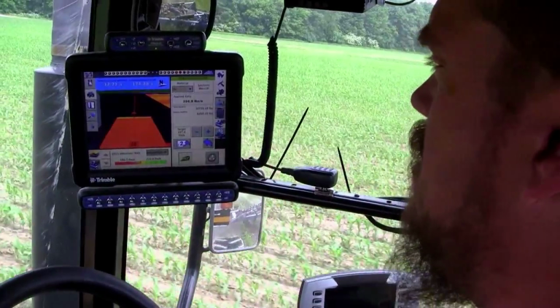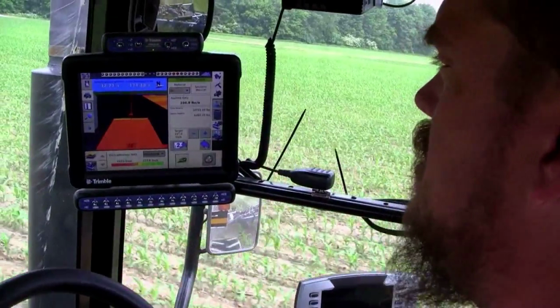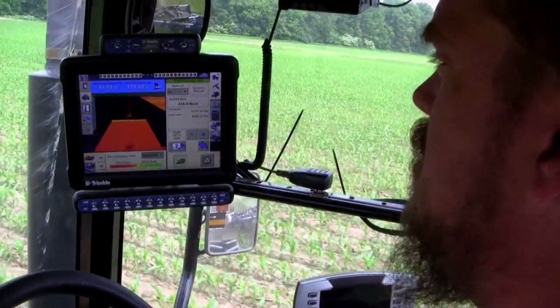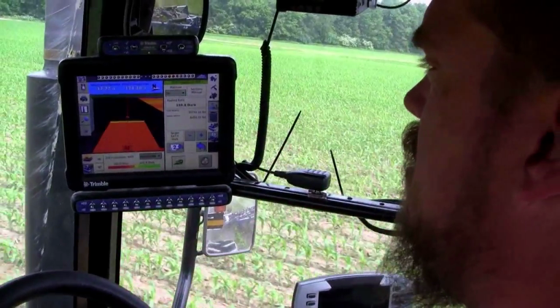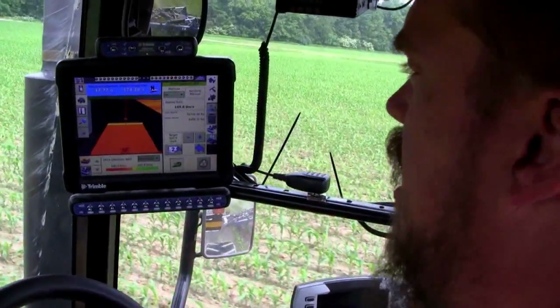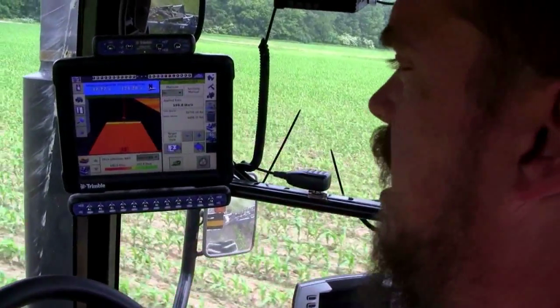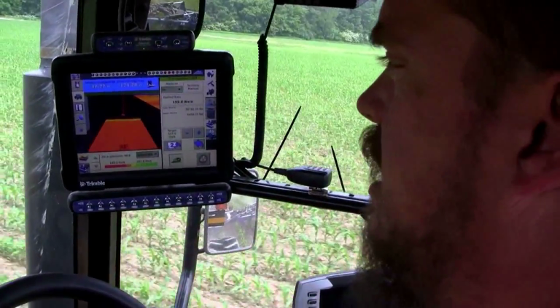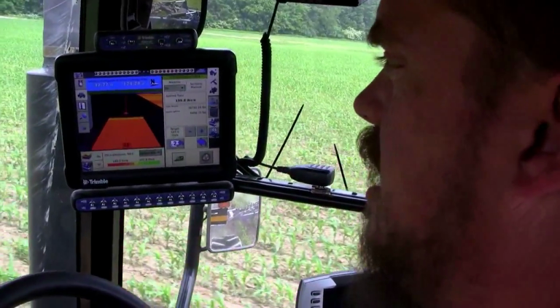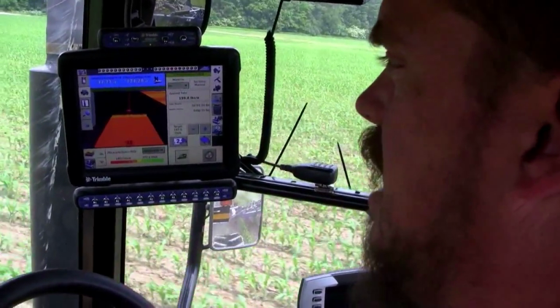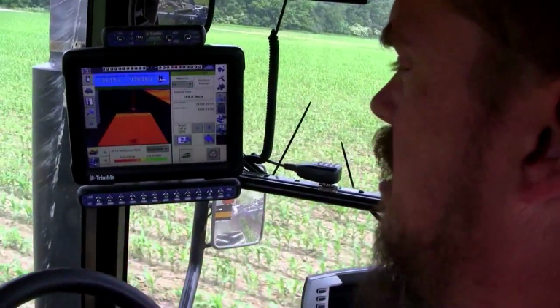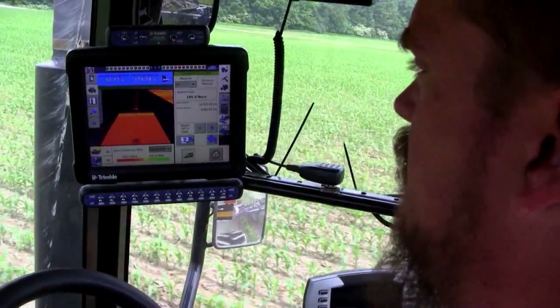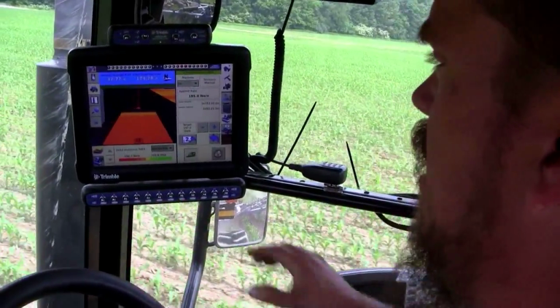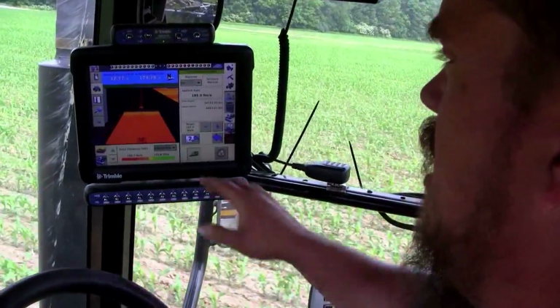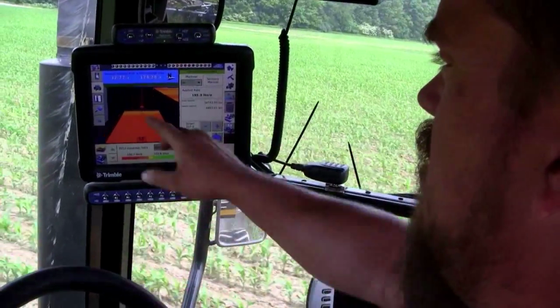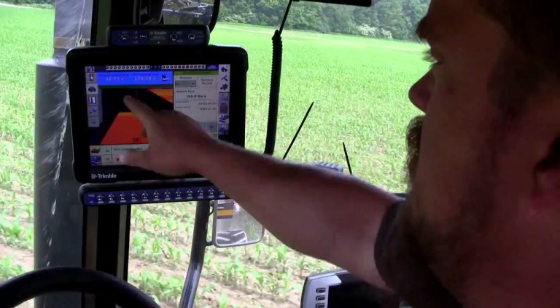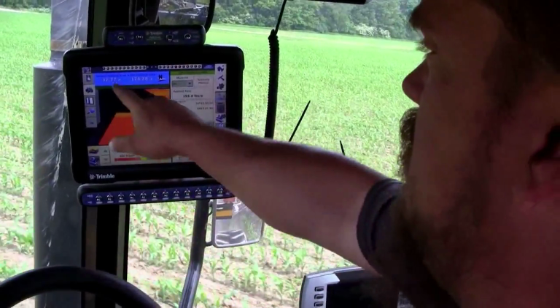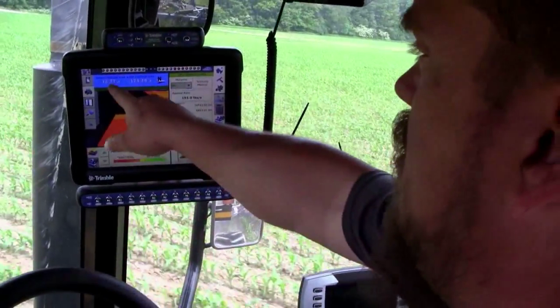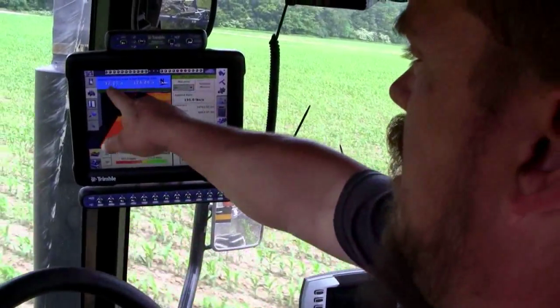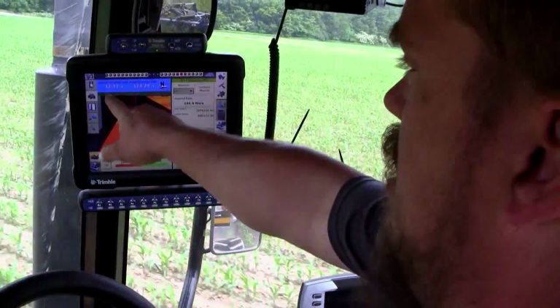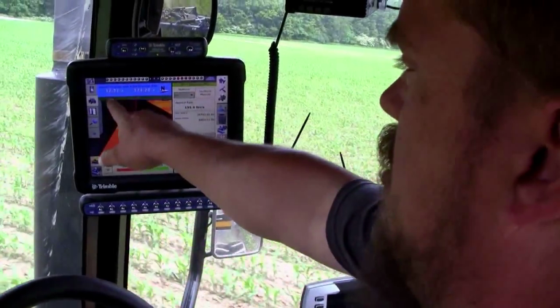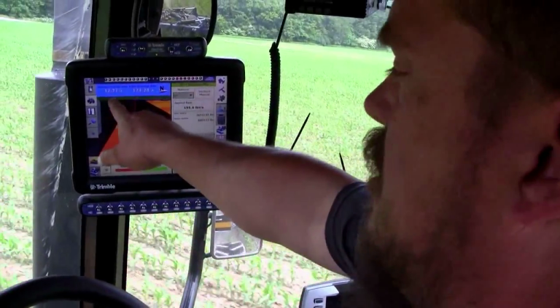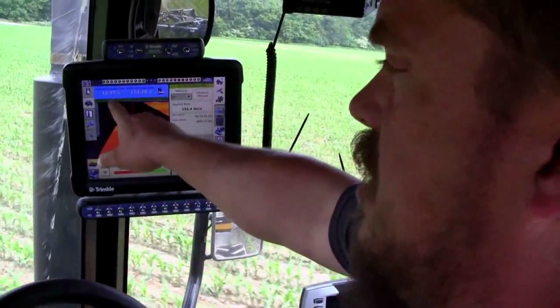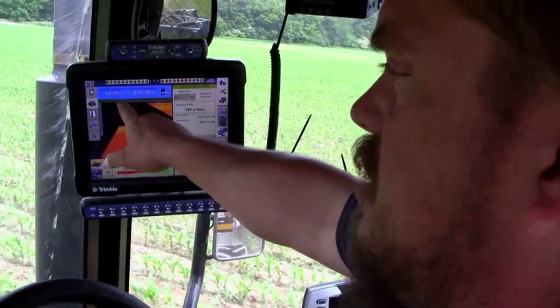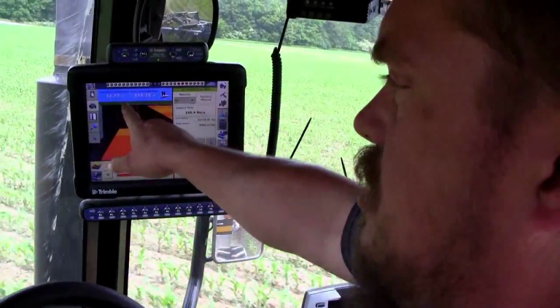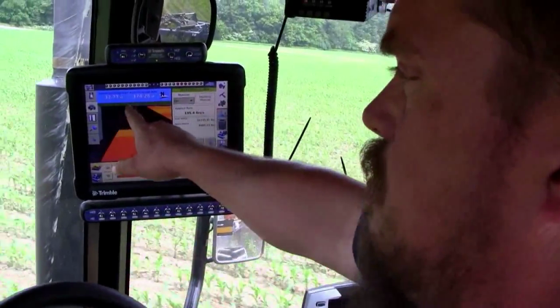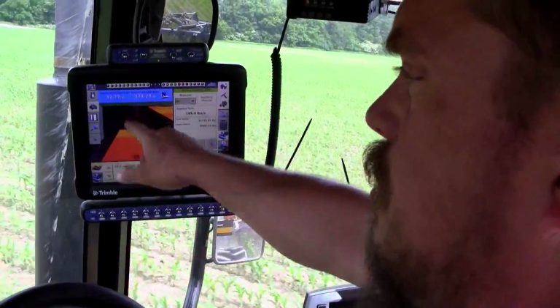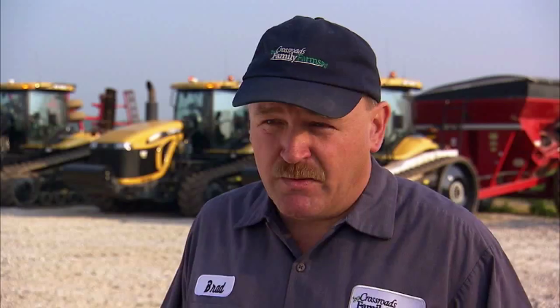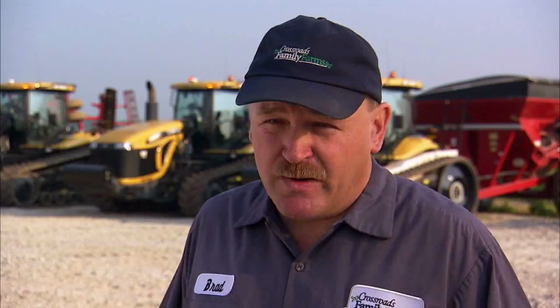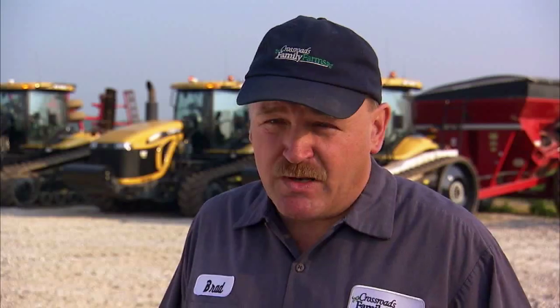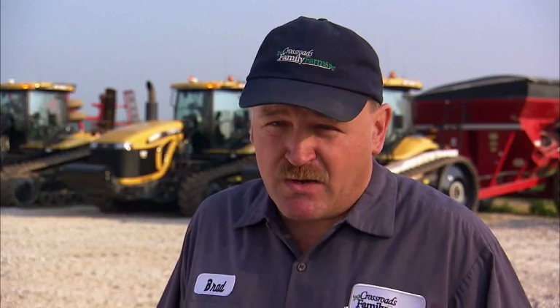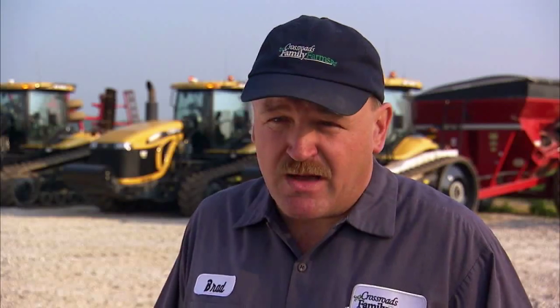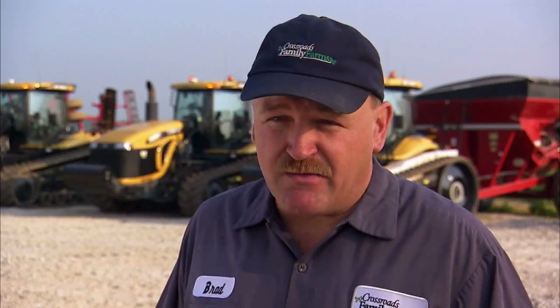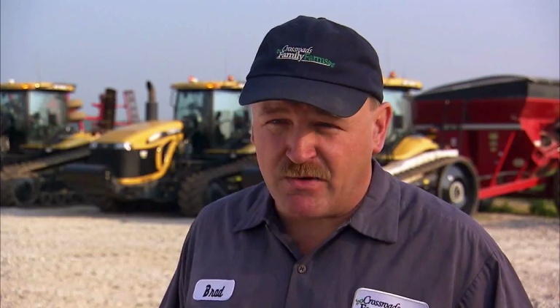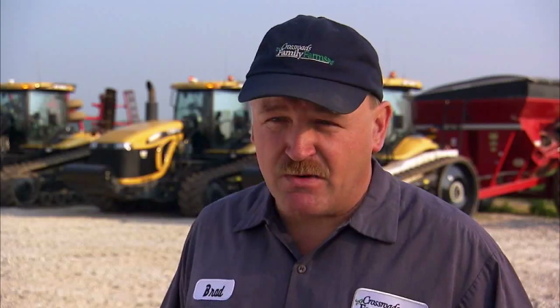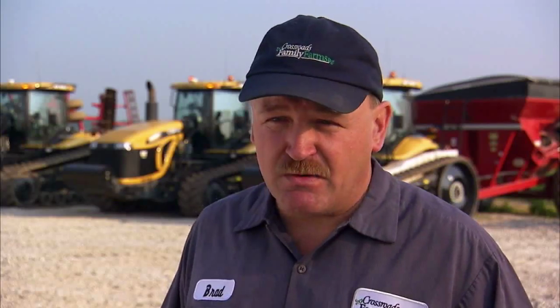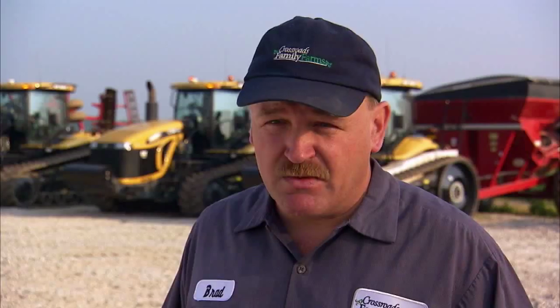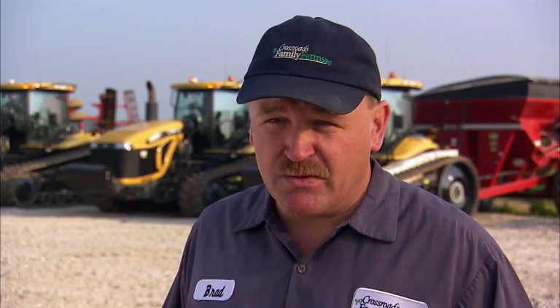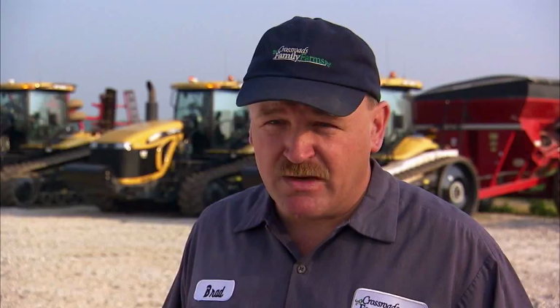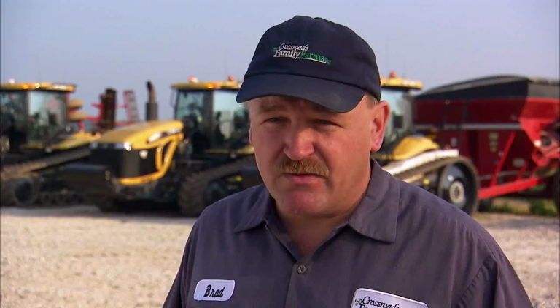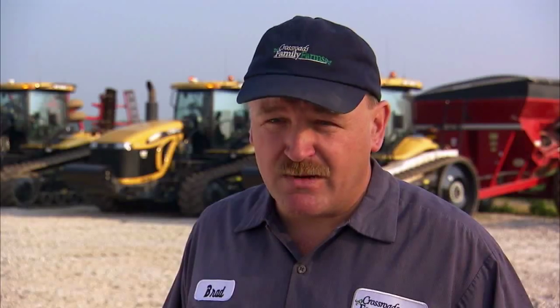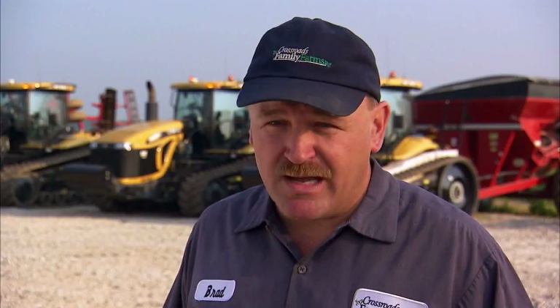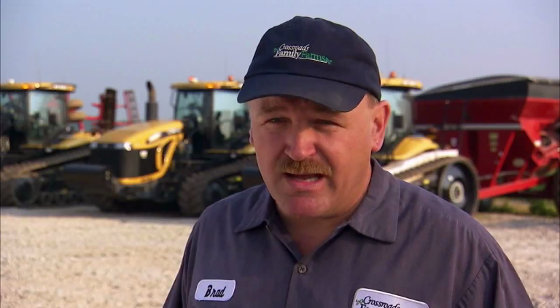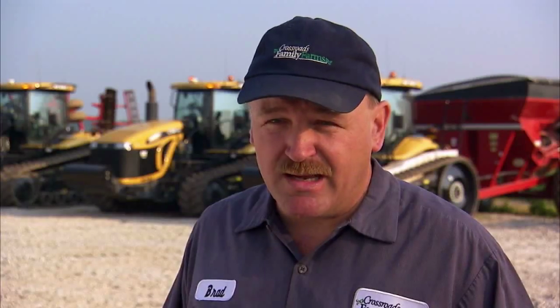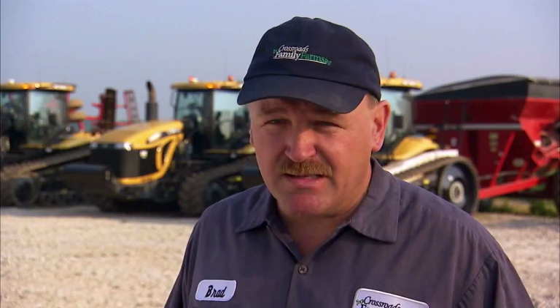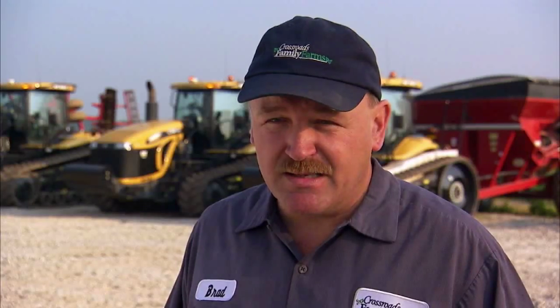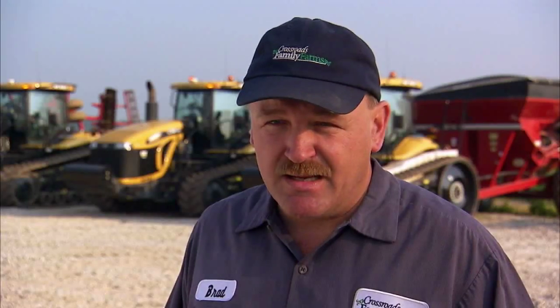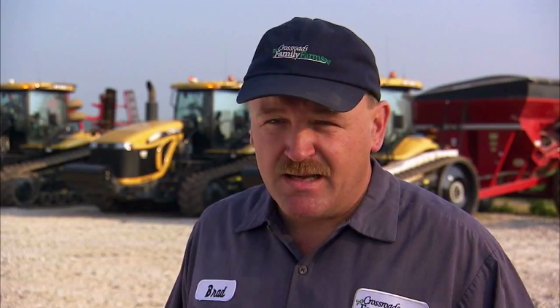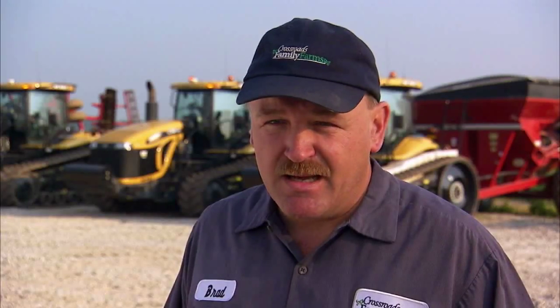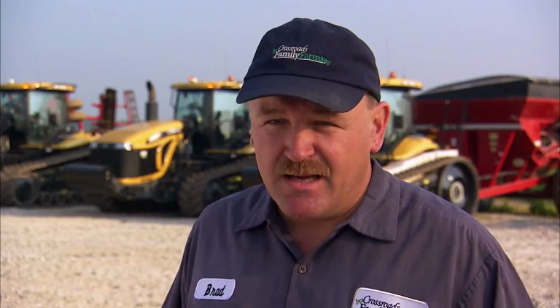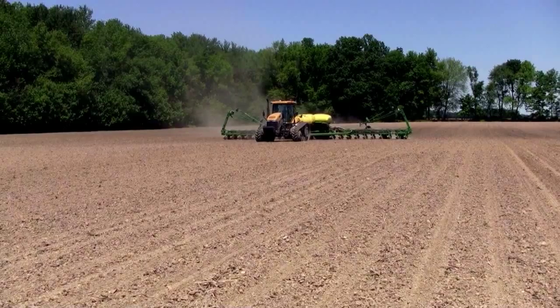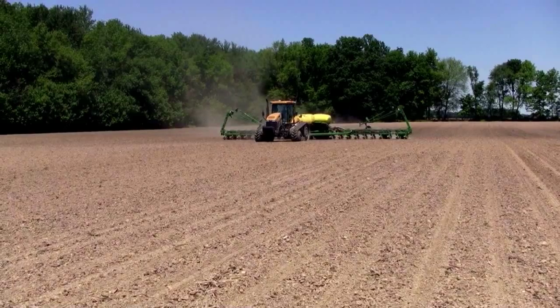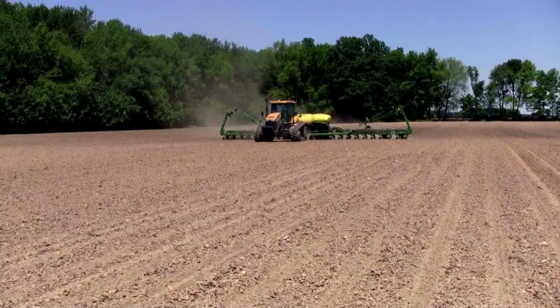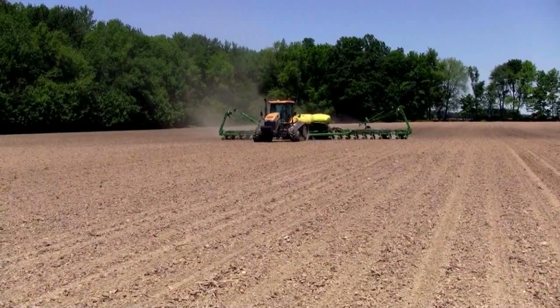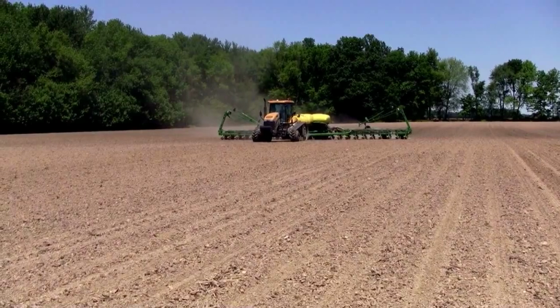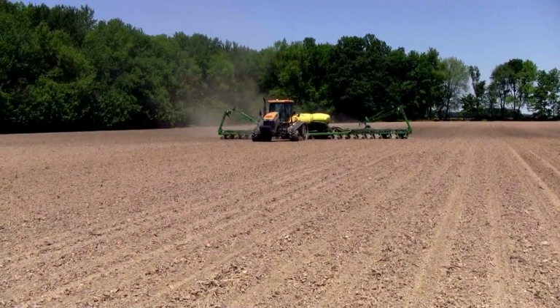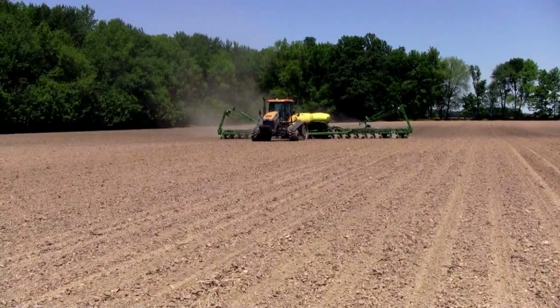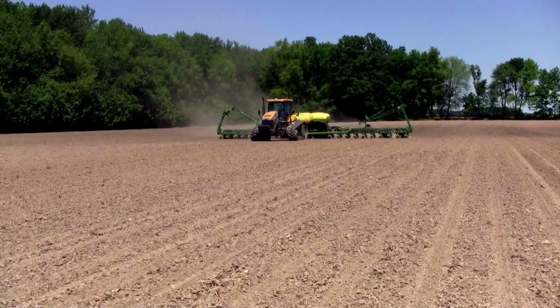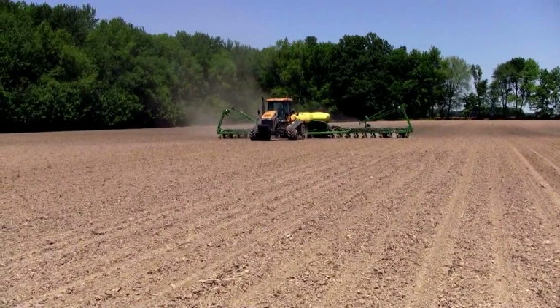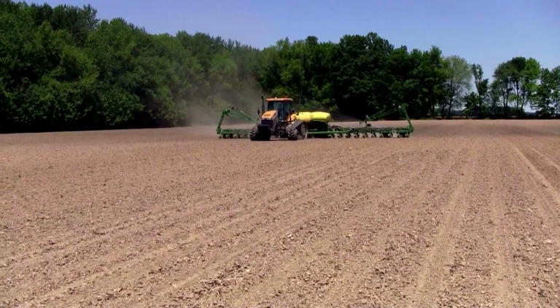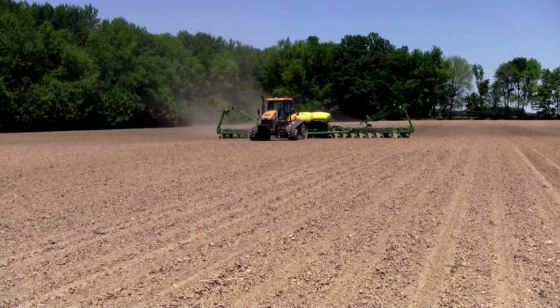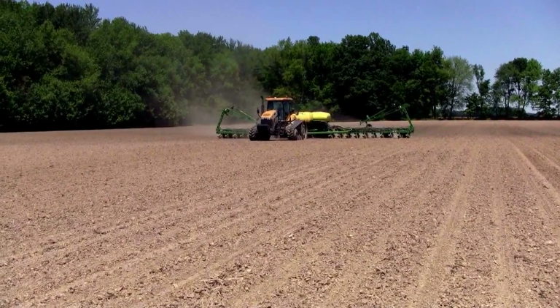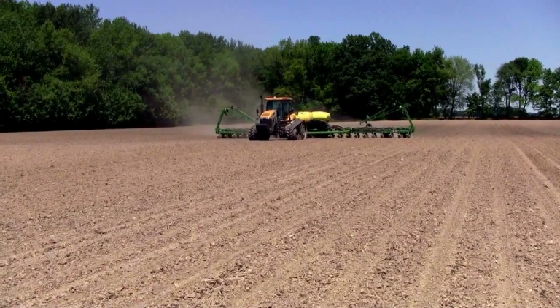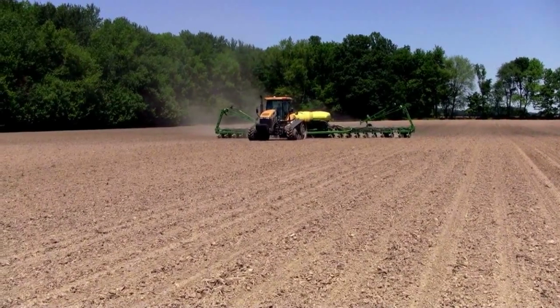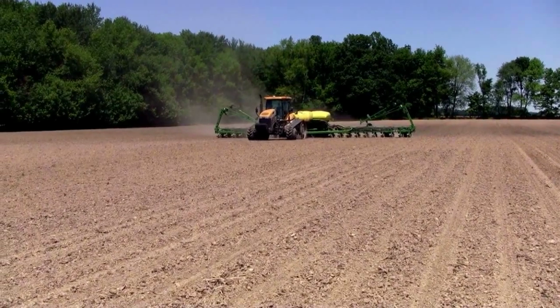If controllers are getting off calibration, we wouldn't know that for three or four days. We're in seven counties currently.